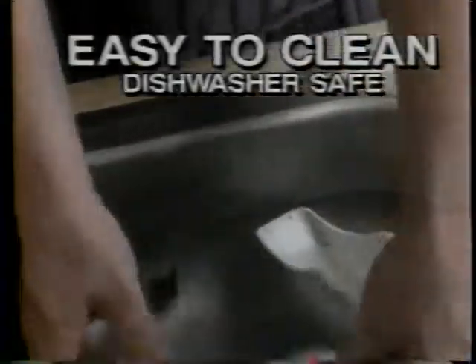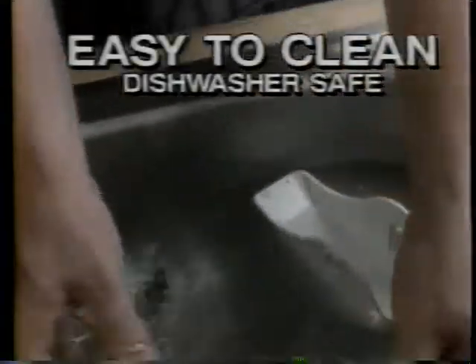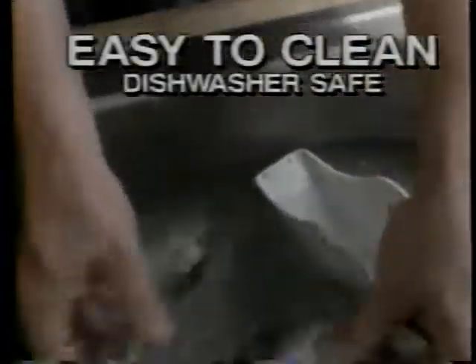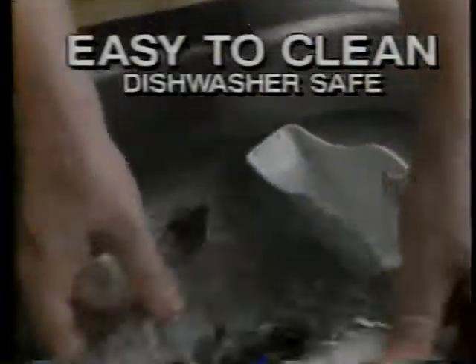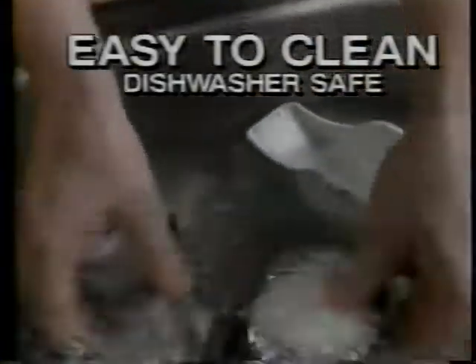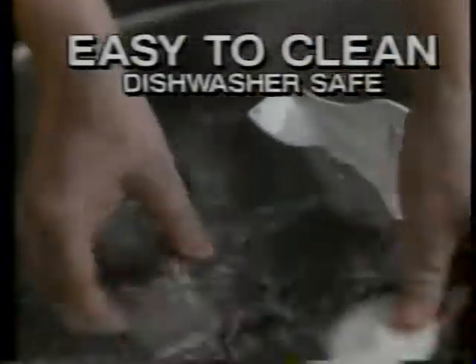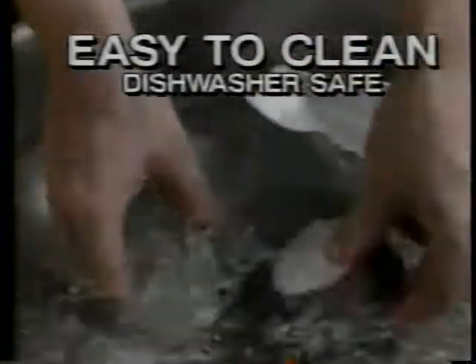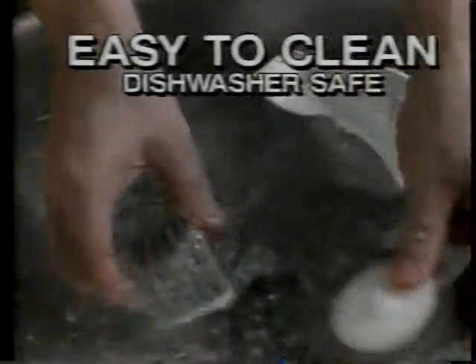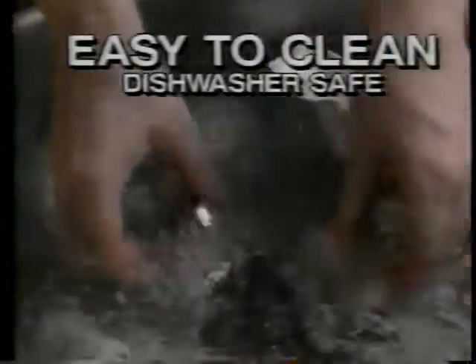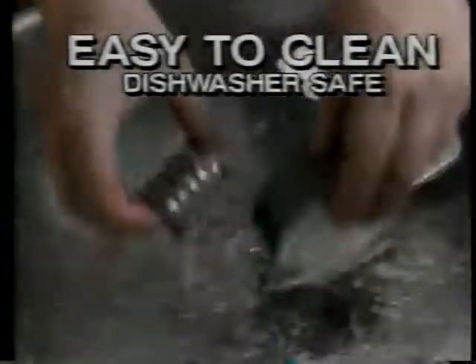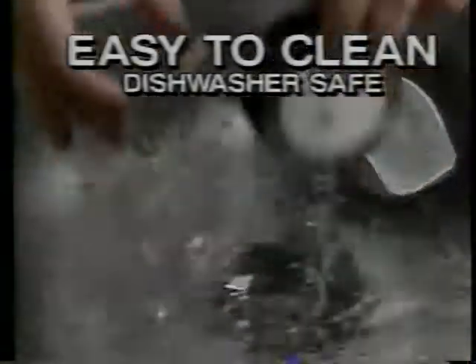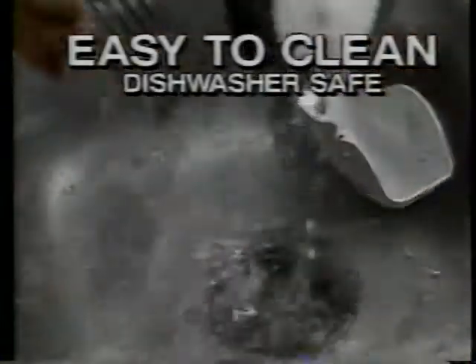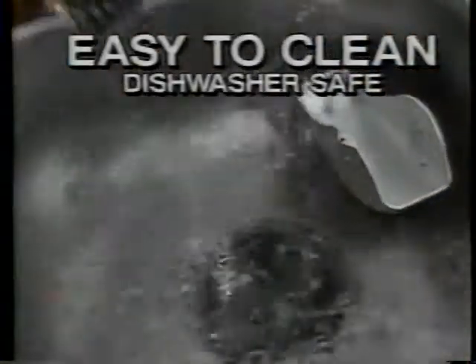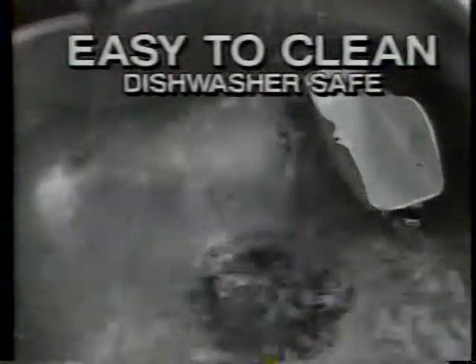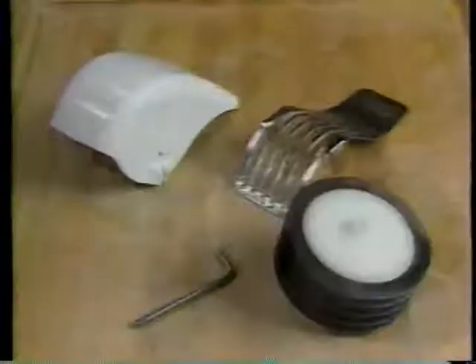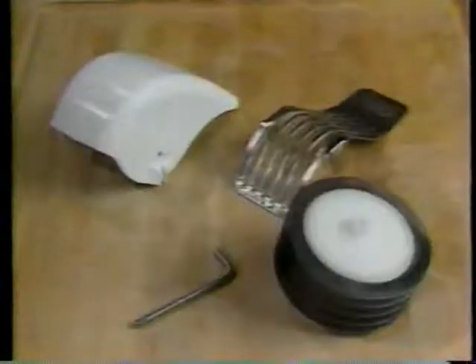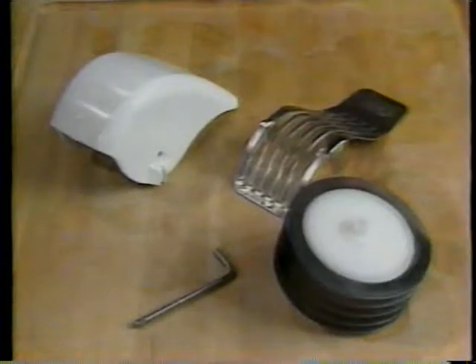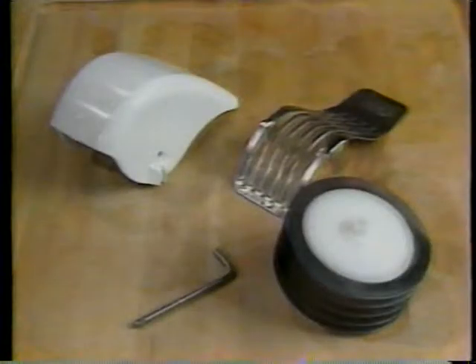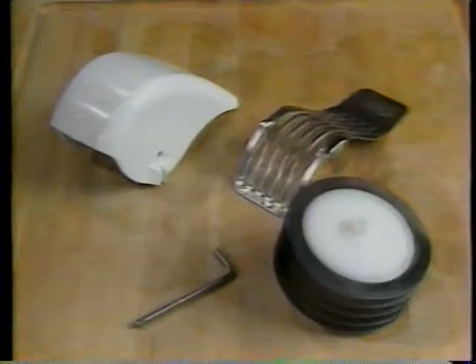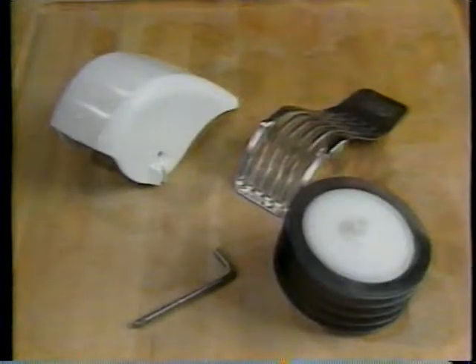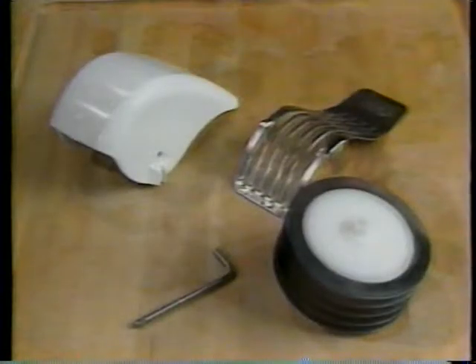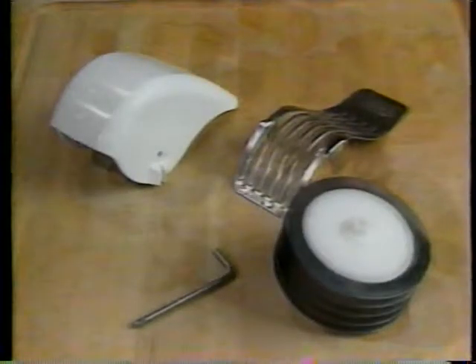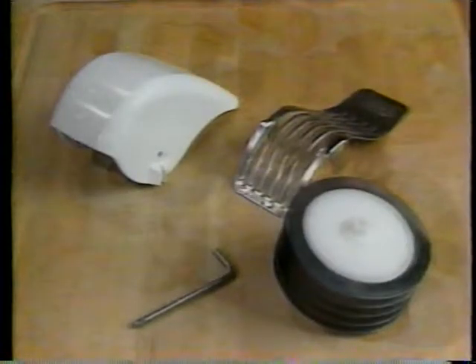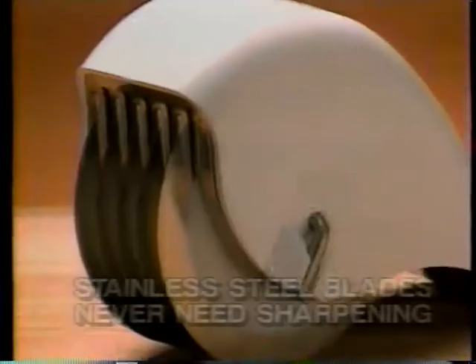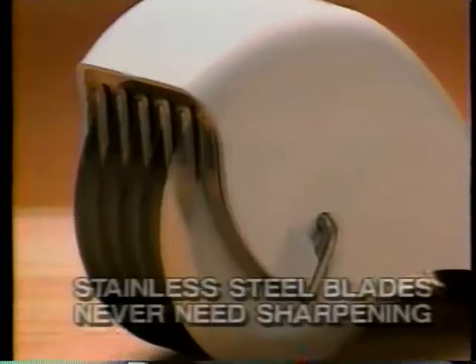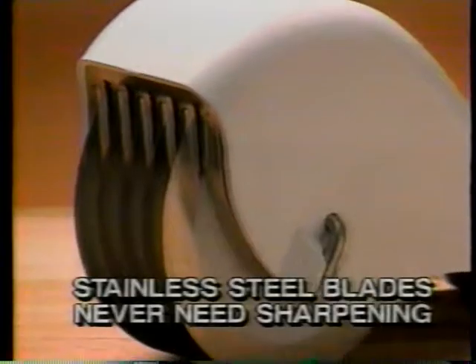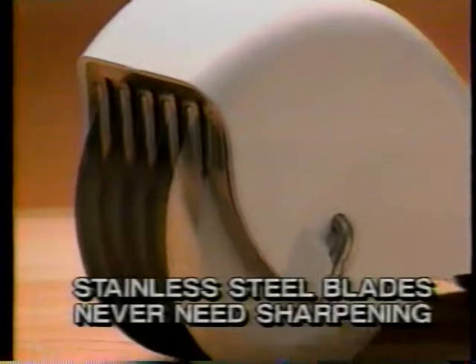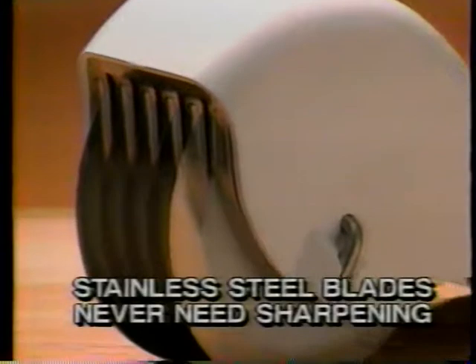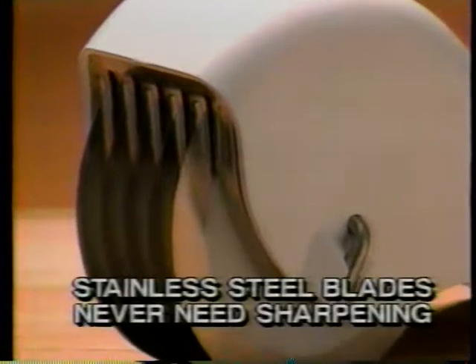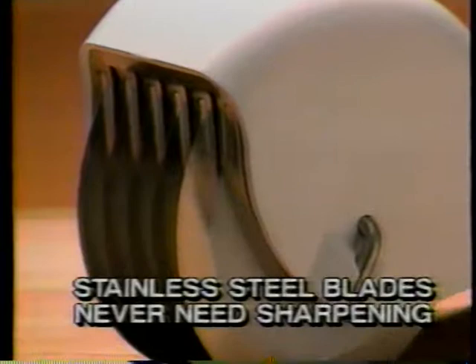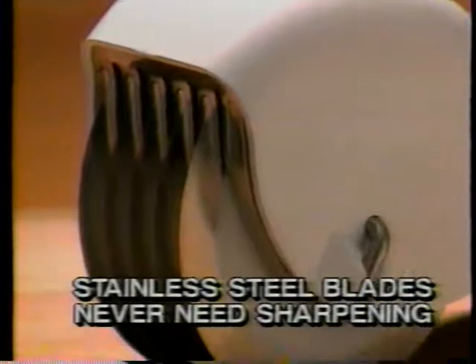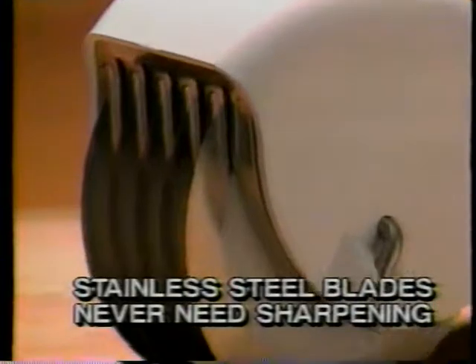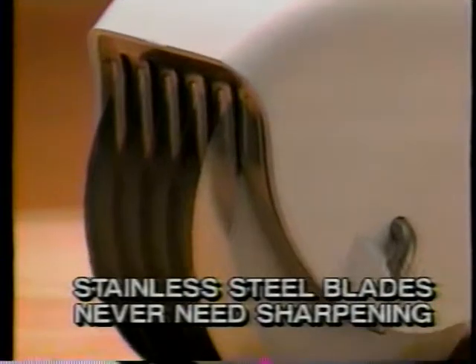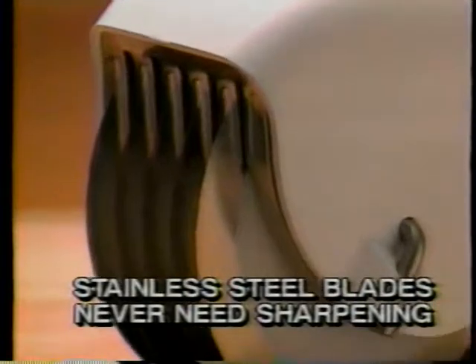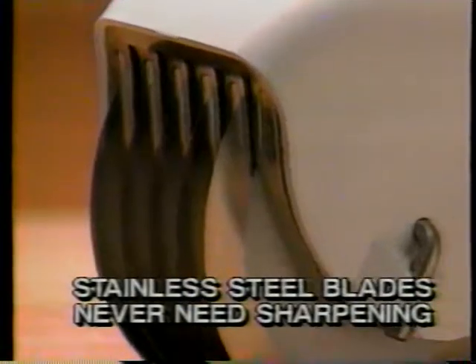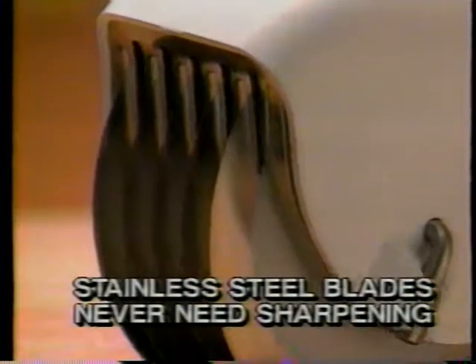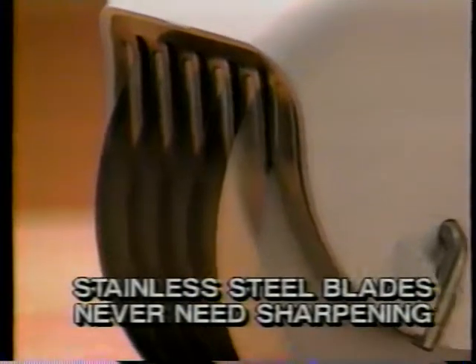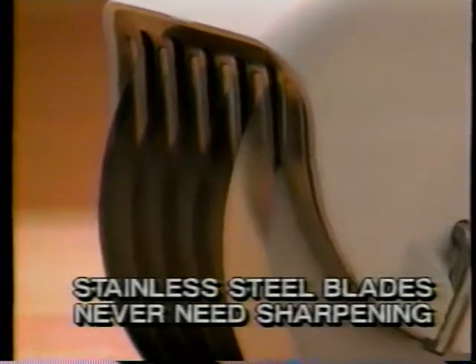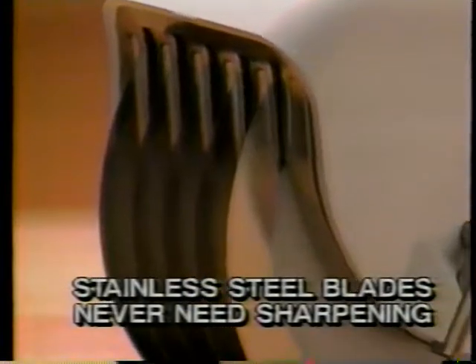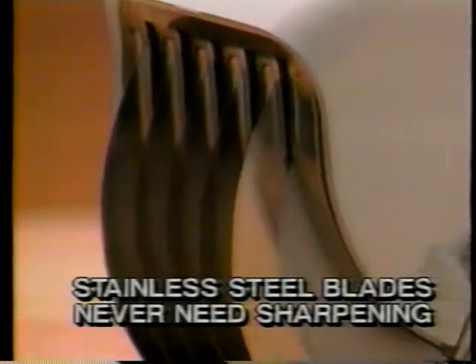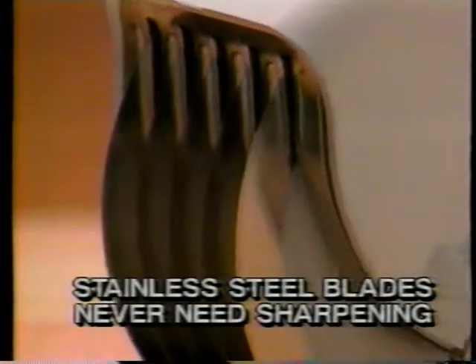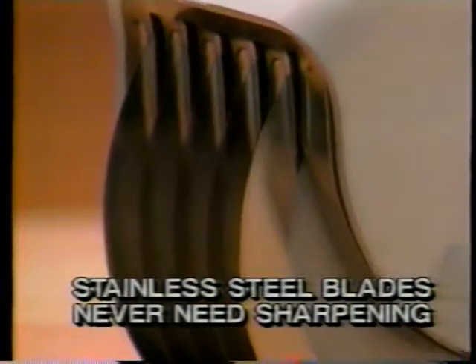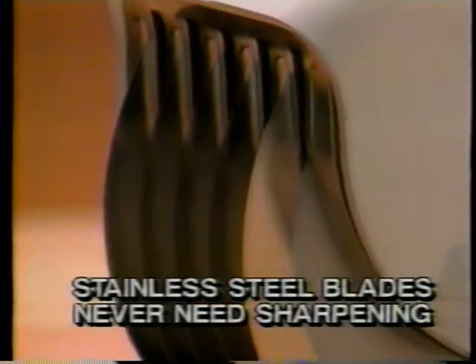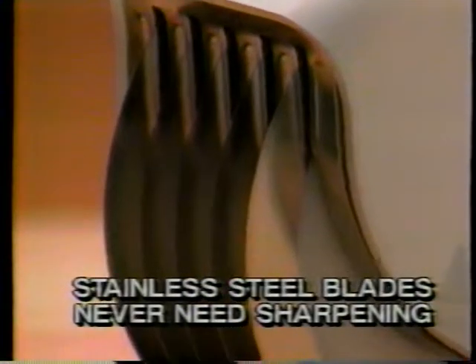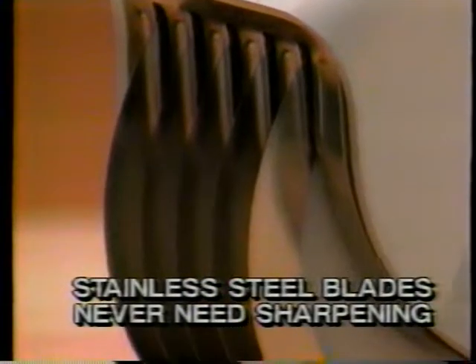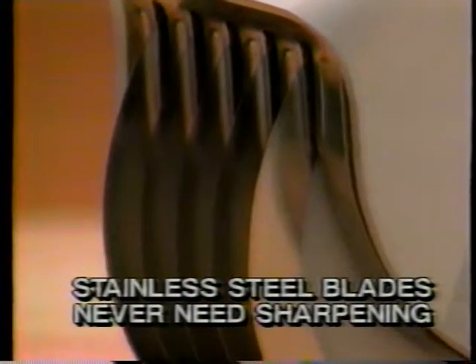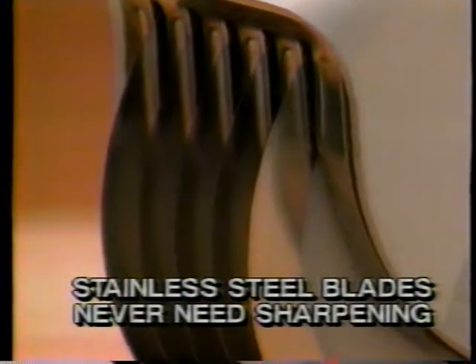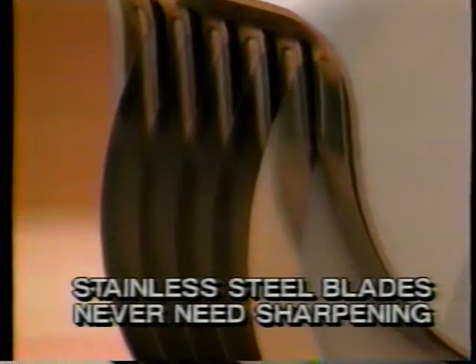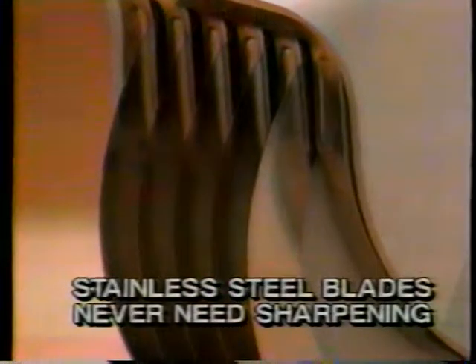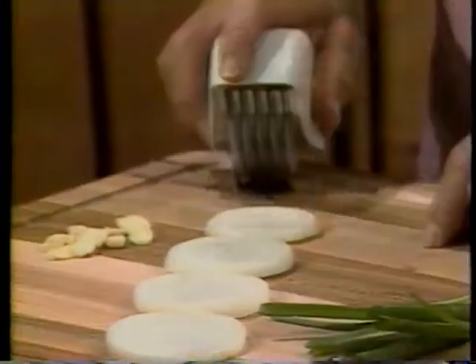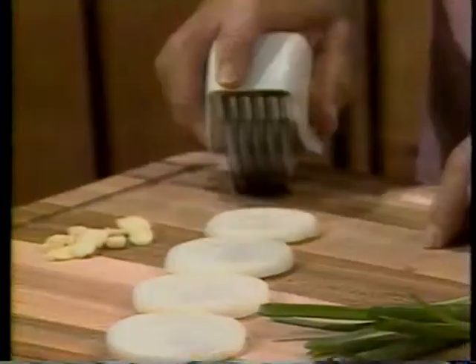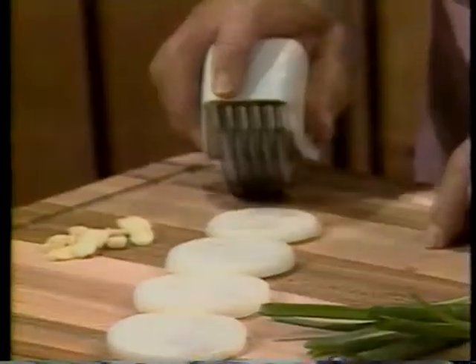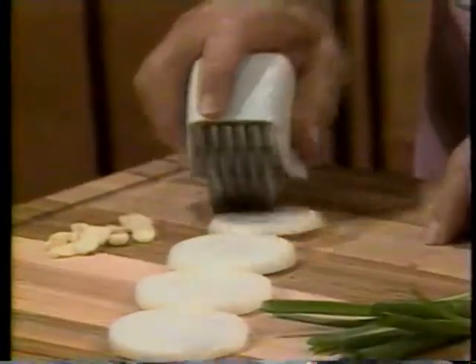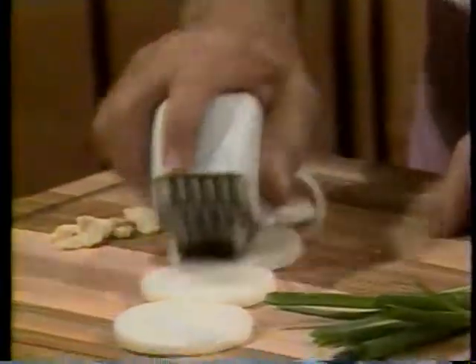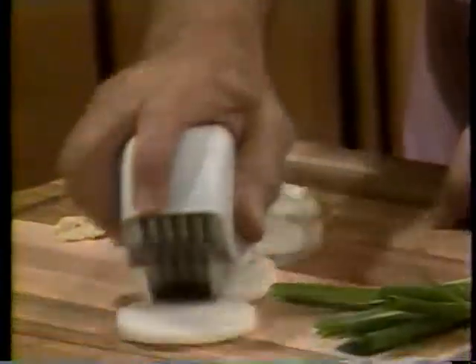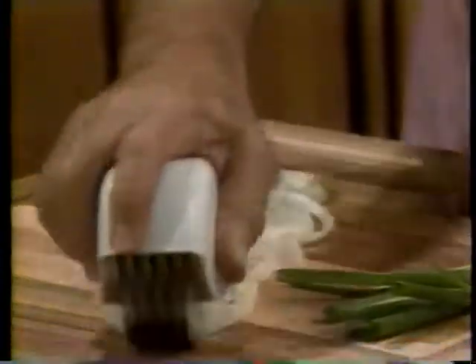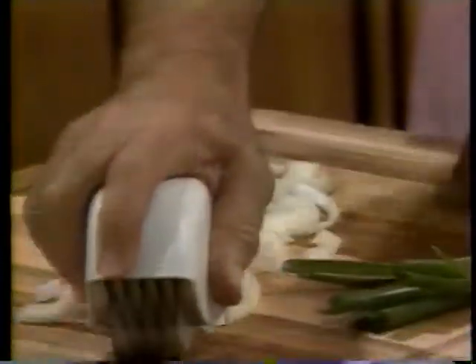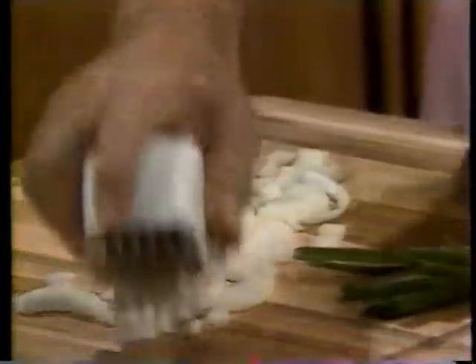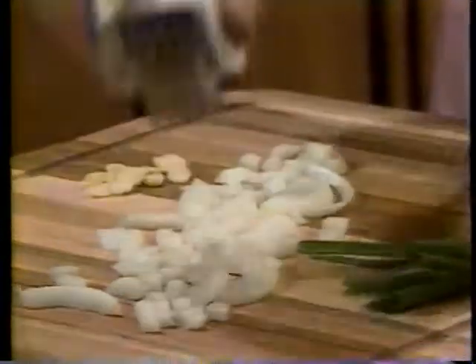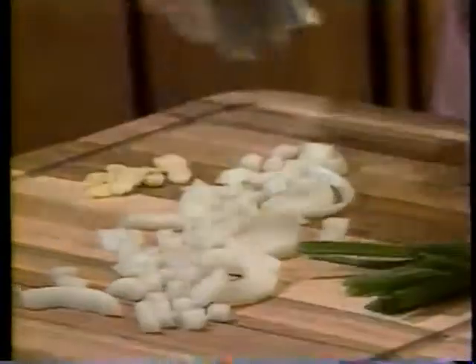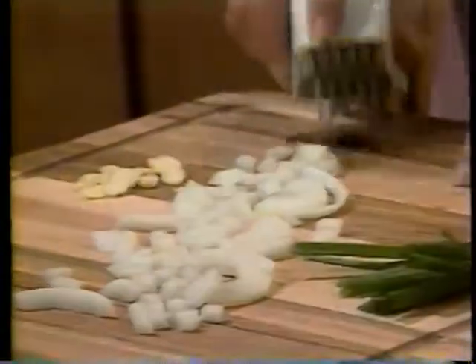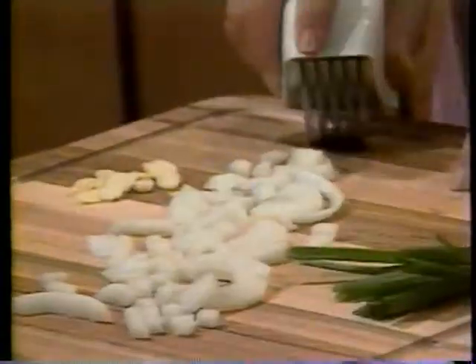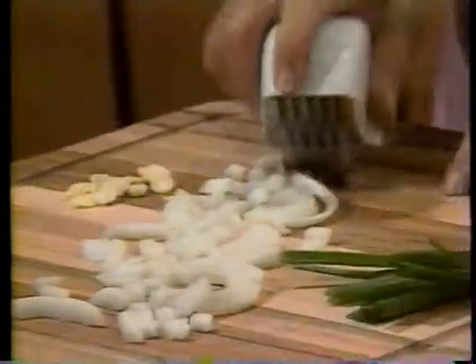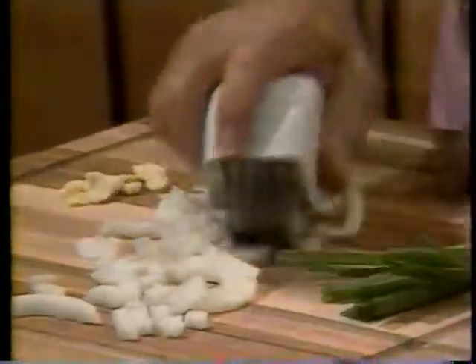Roll-O-Magic is easy to clean. Just unlock the blade unit, wash, and let dry. The blades are stainless steel and never need sharpening. It's only the weight and pressure of your hand that's needed.